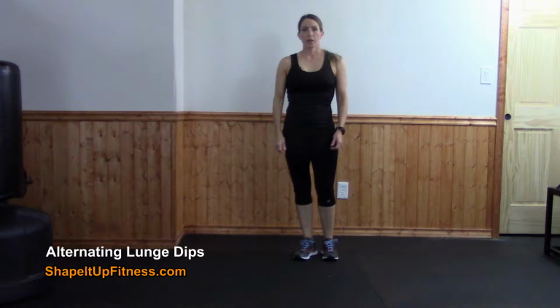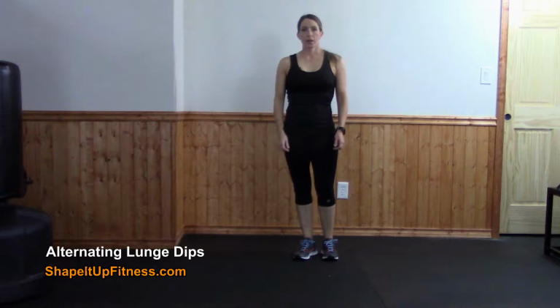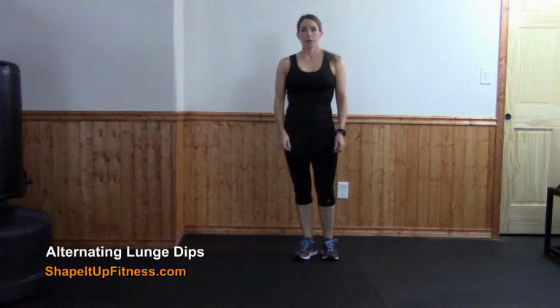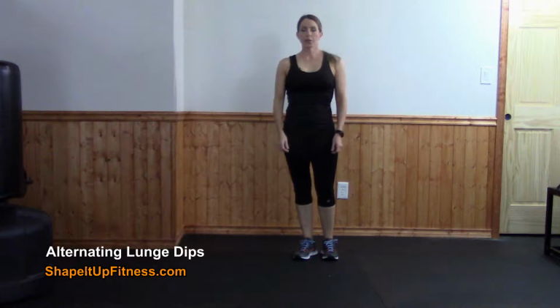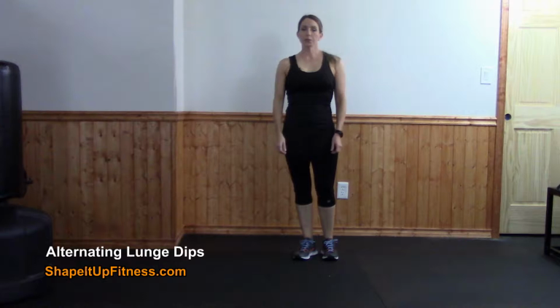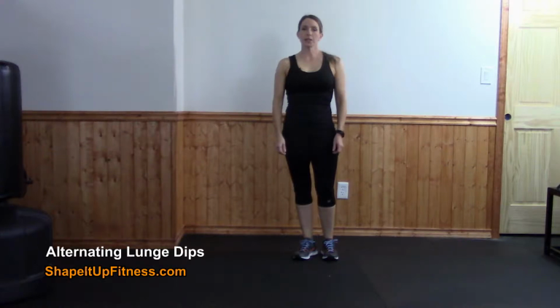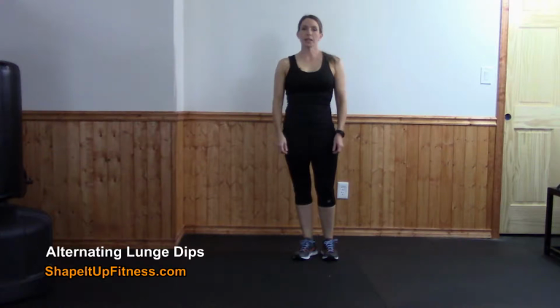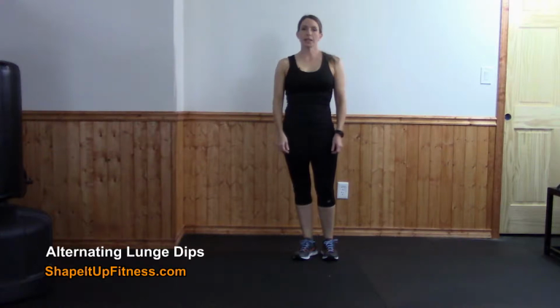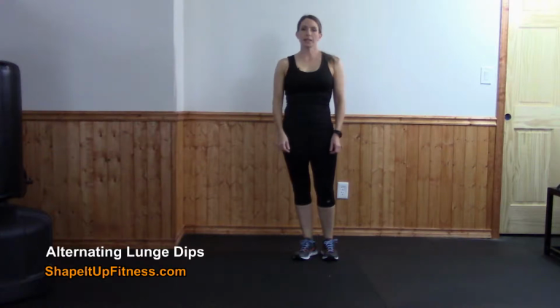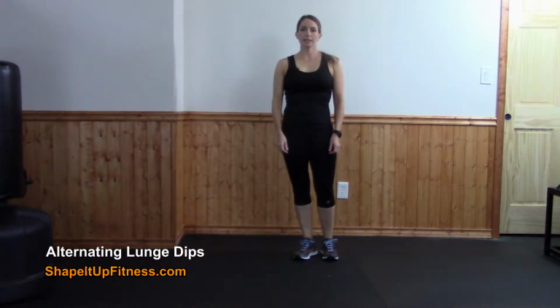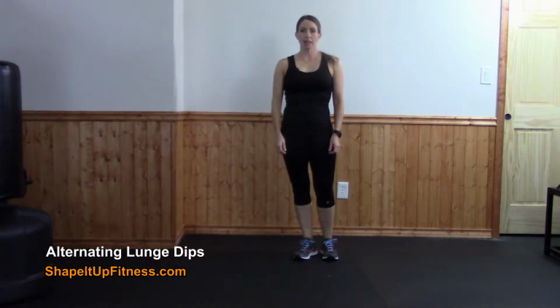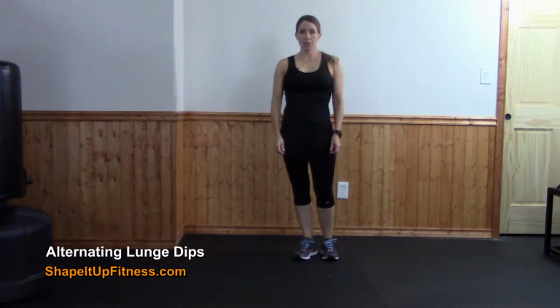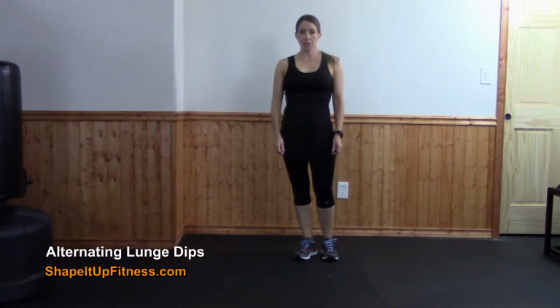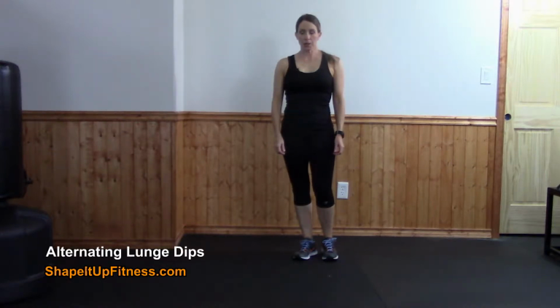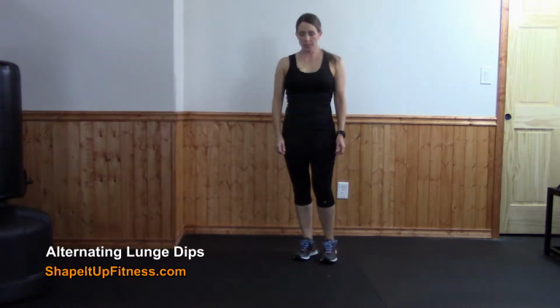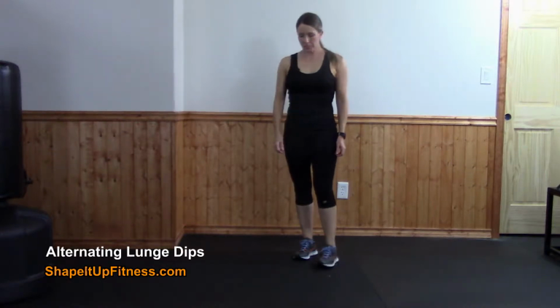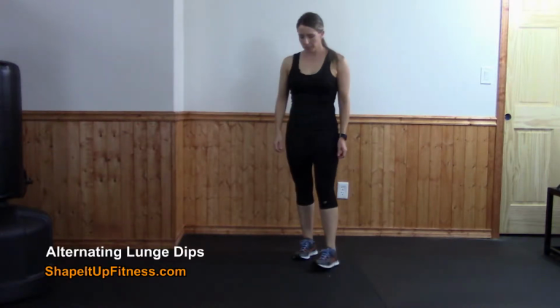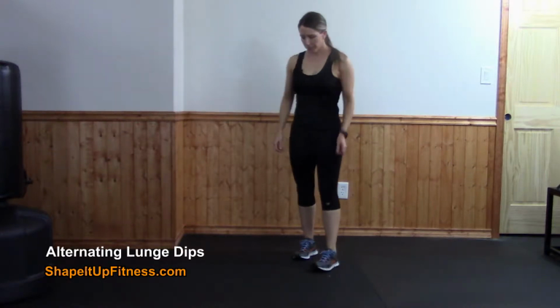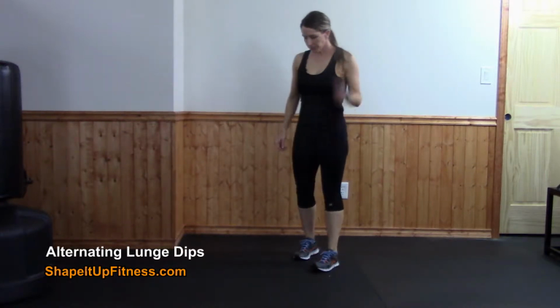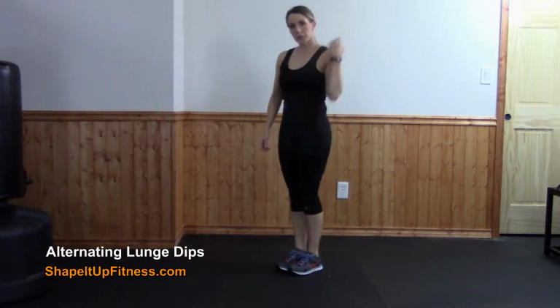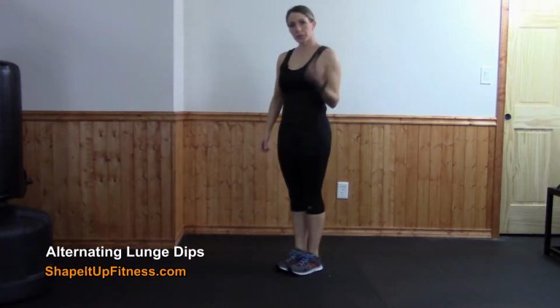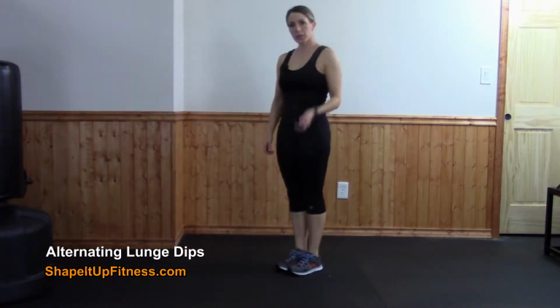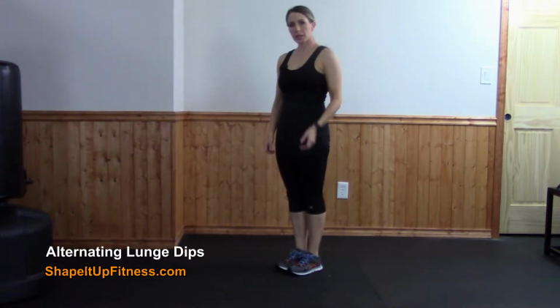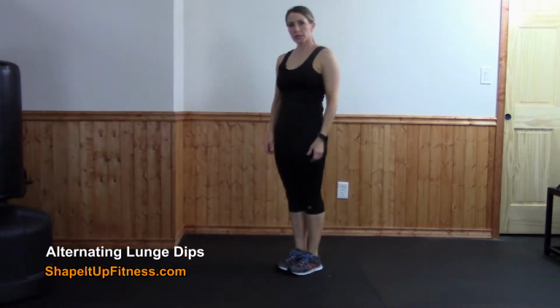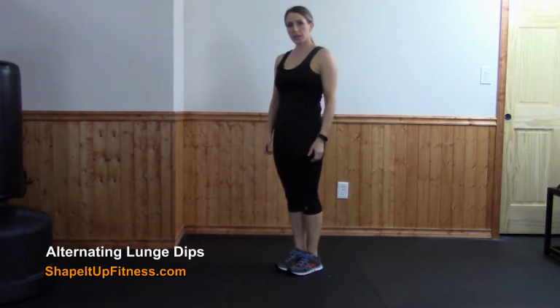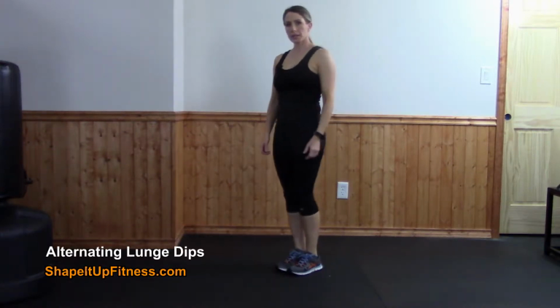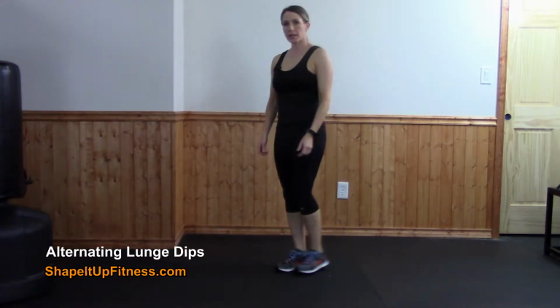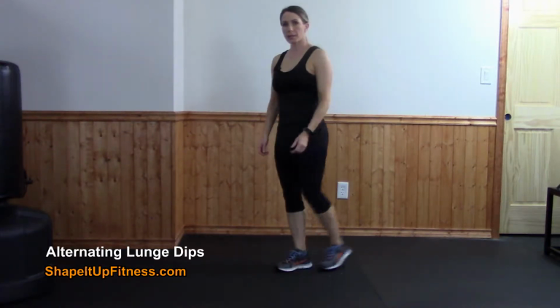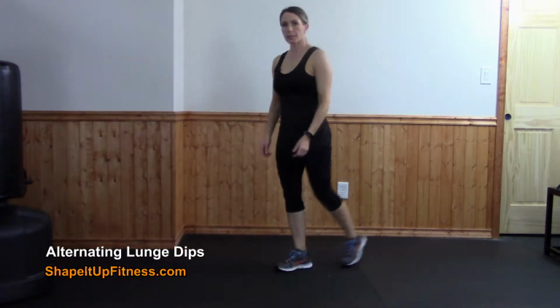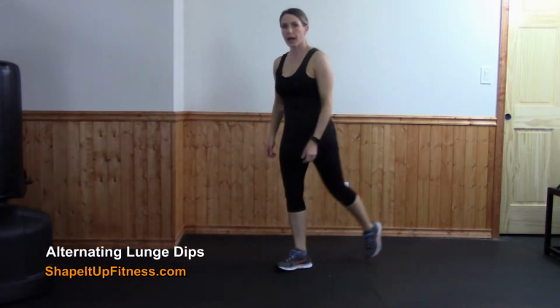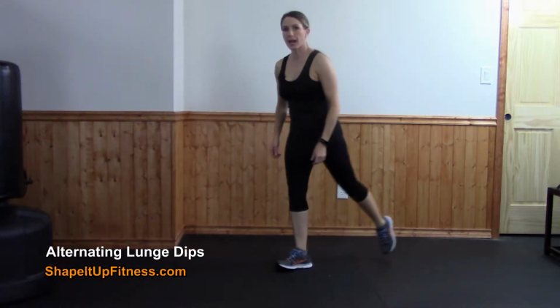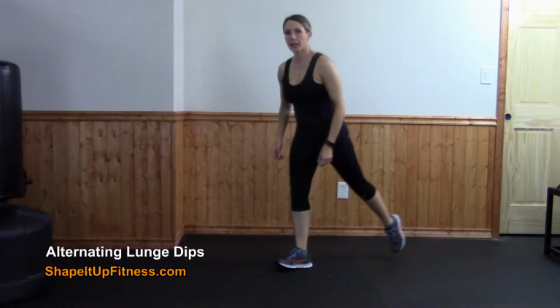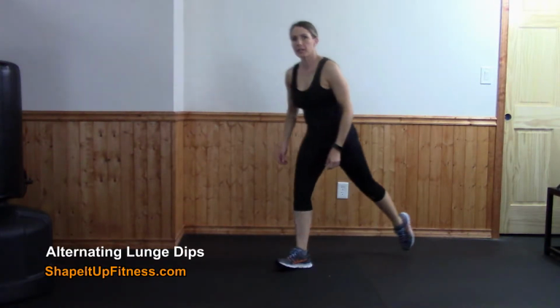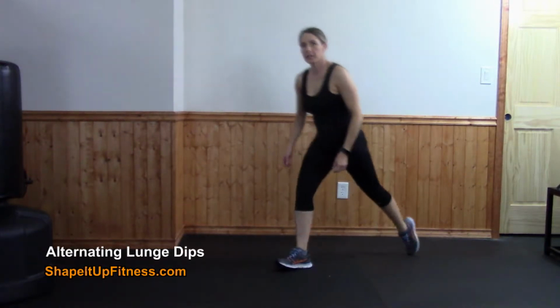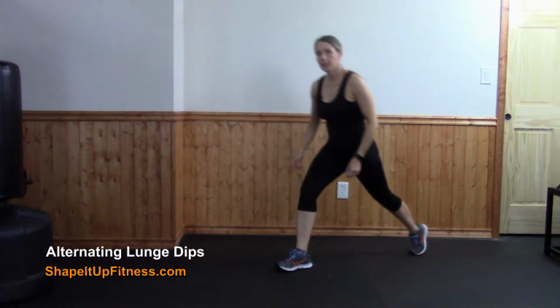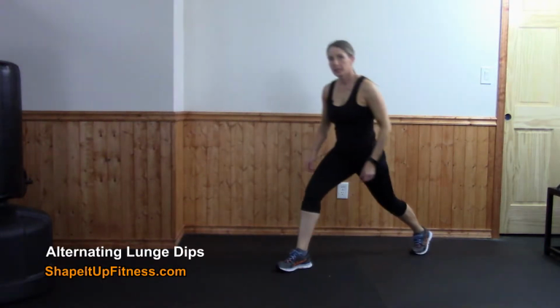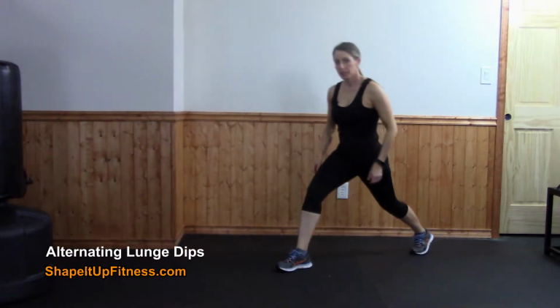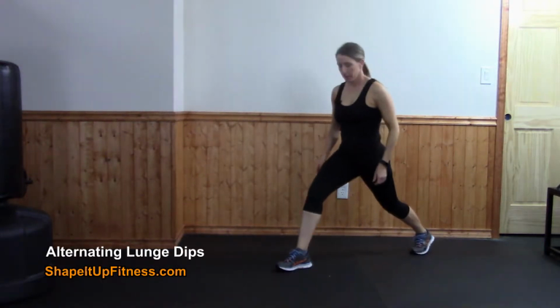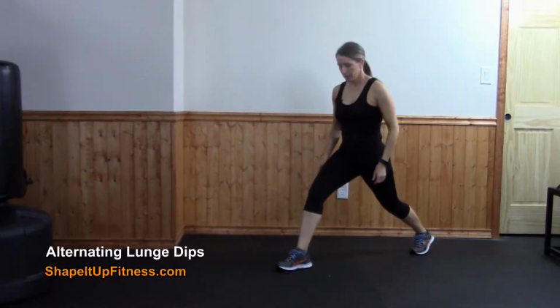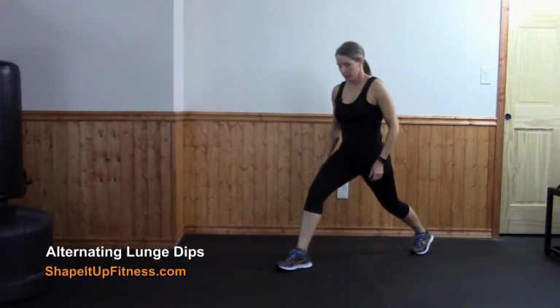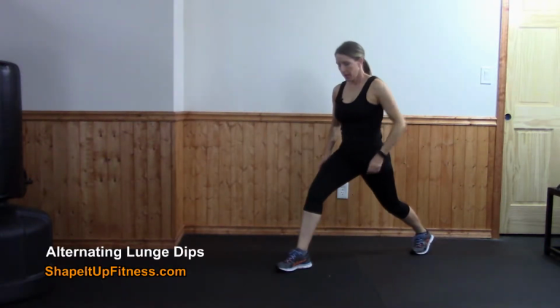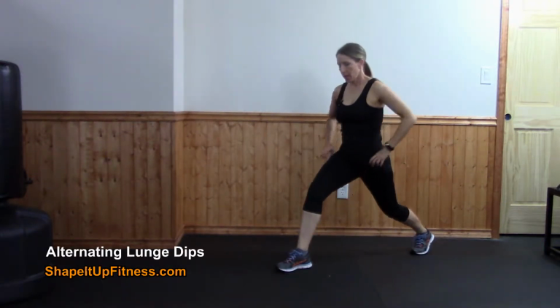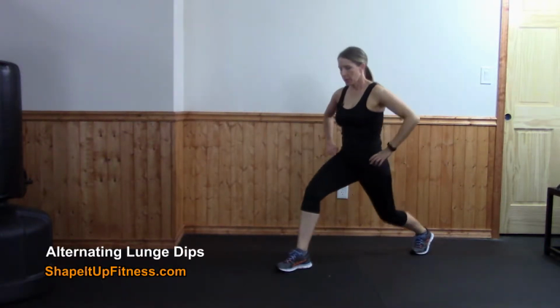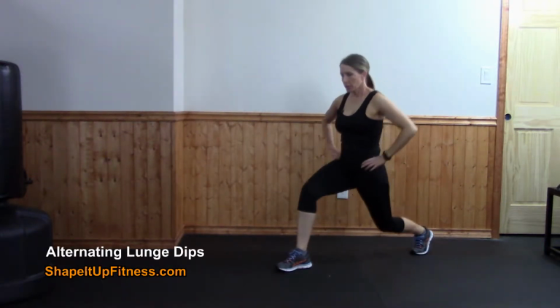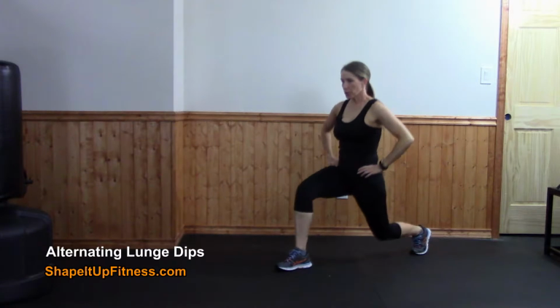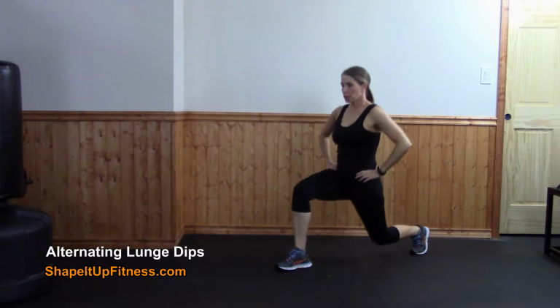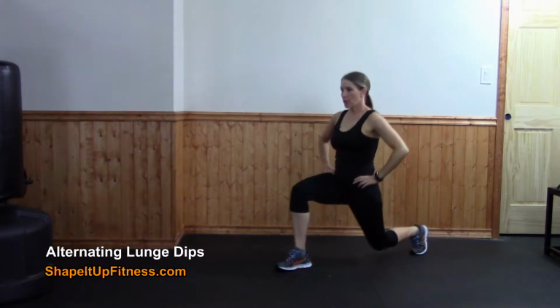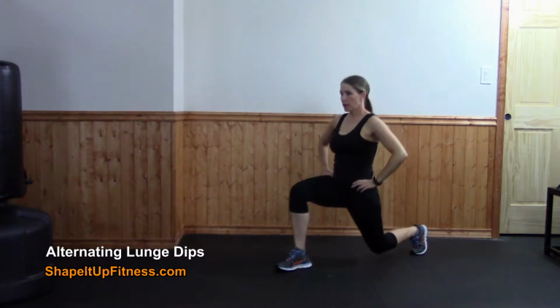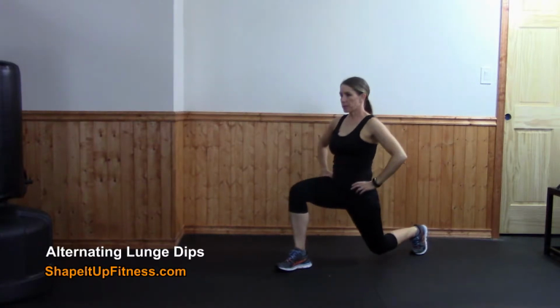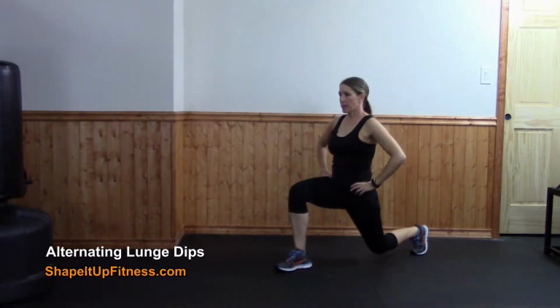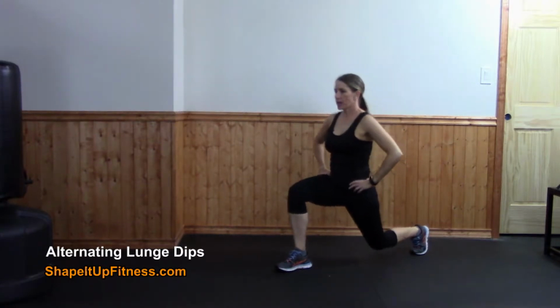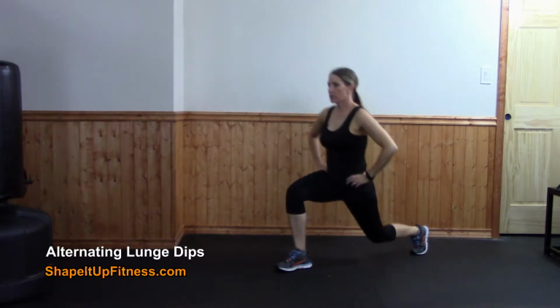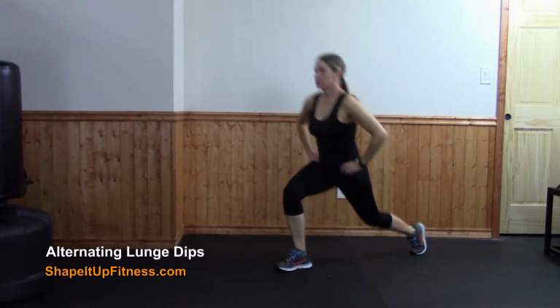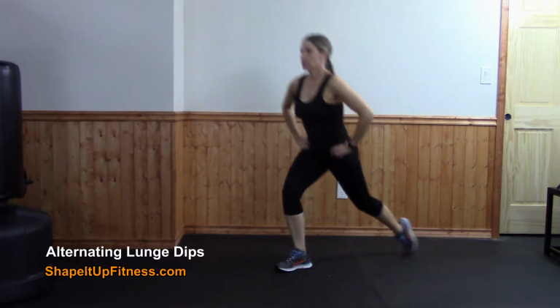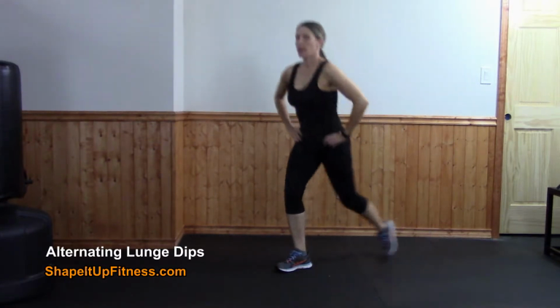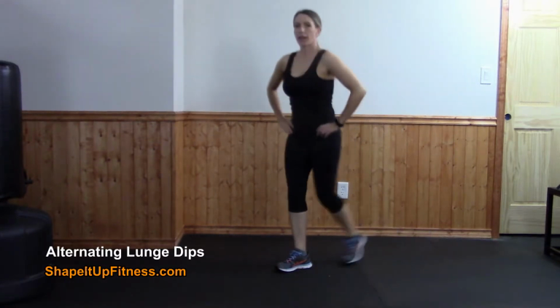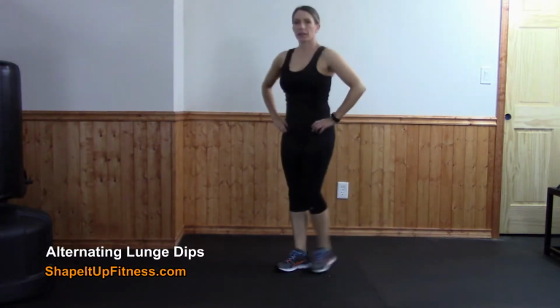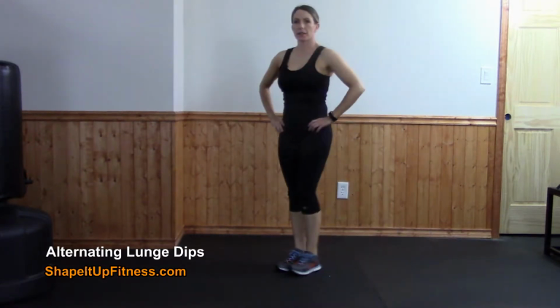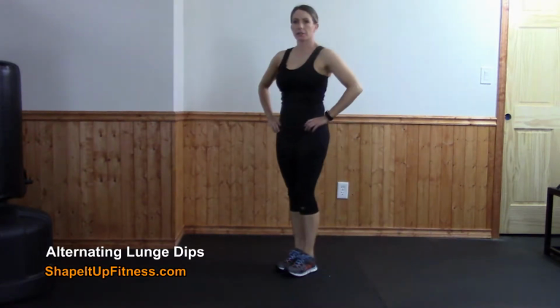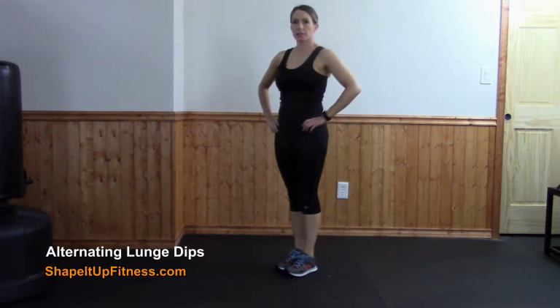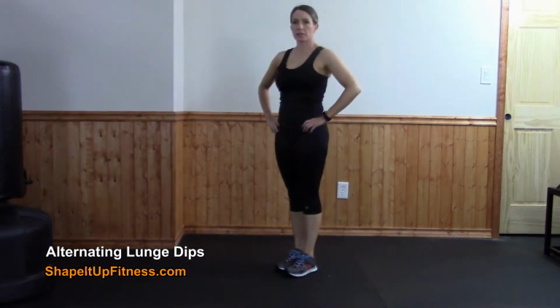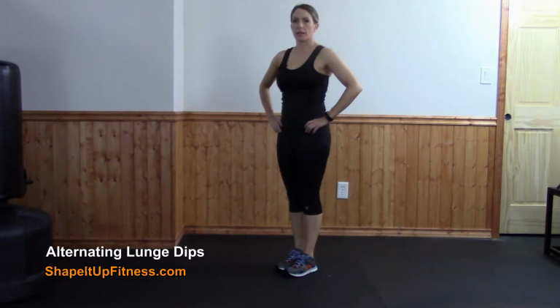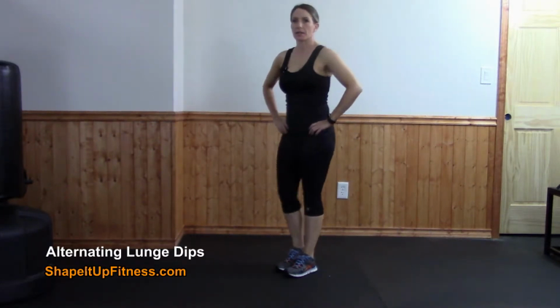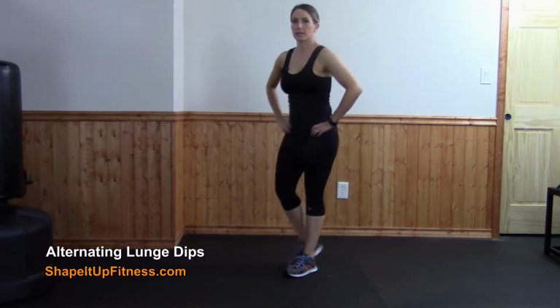Alternating lunge dips: you're going to take a step back, drop down, and then switch legs.